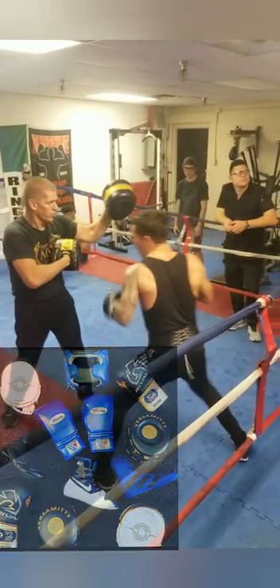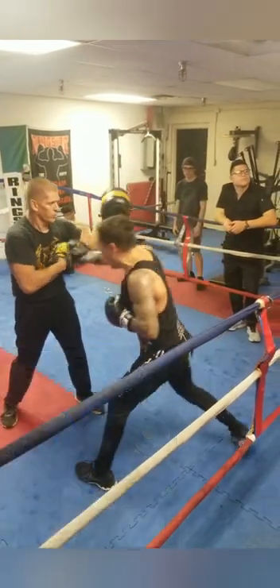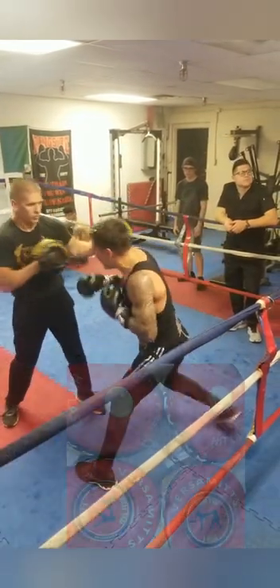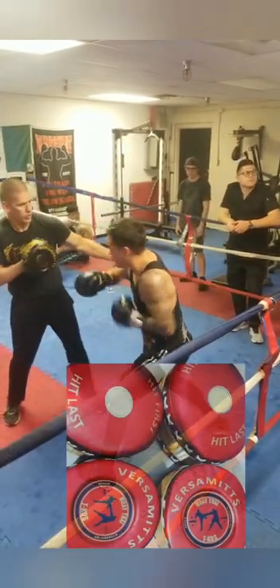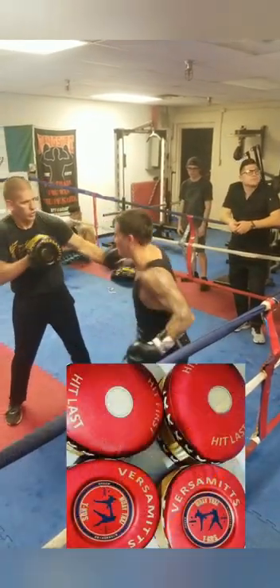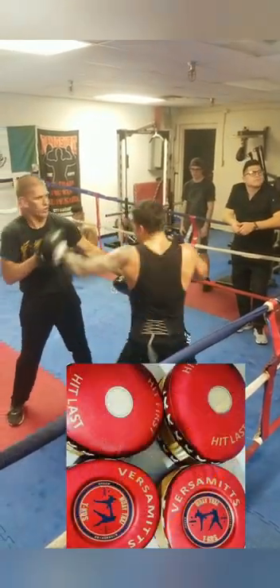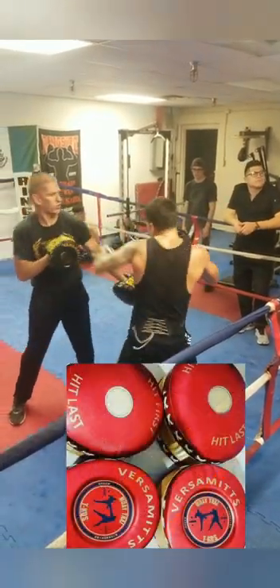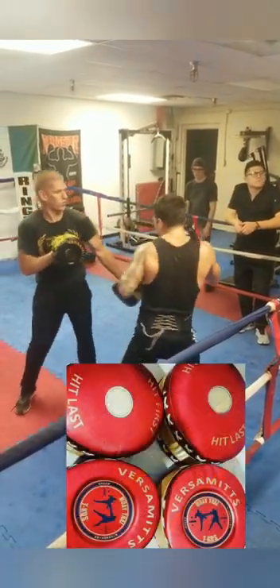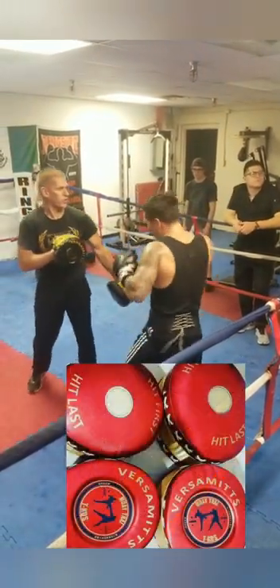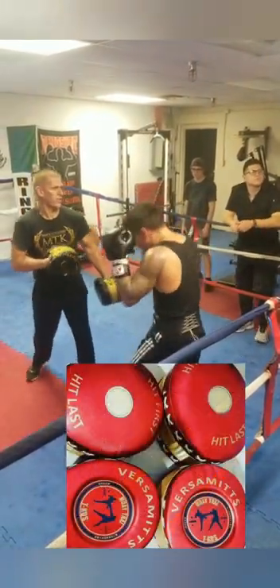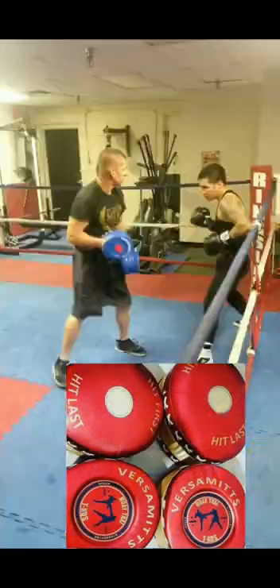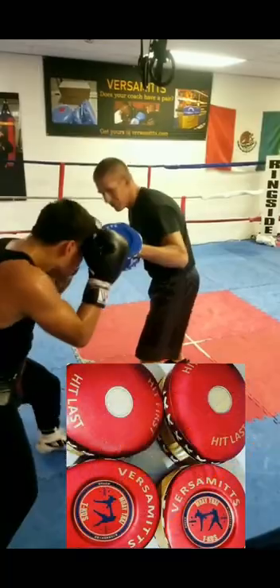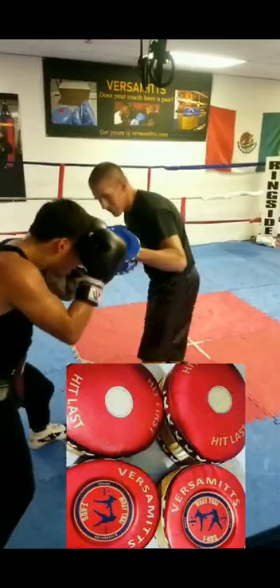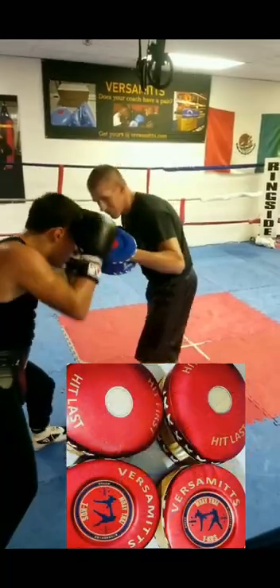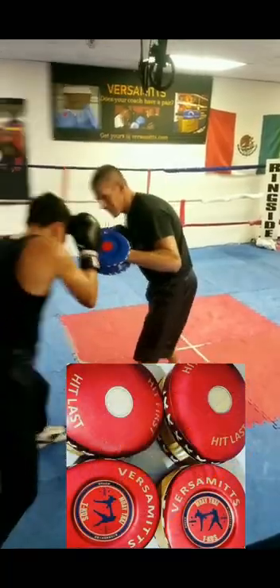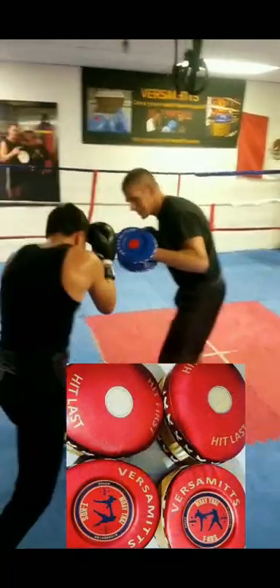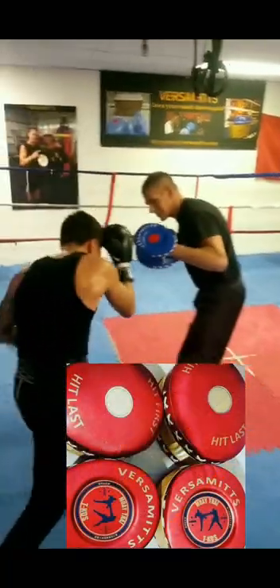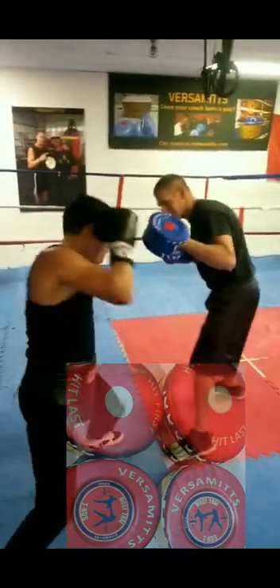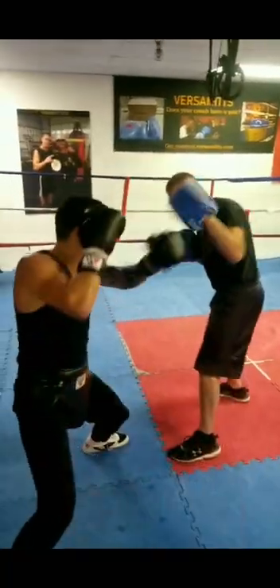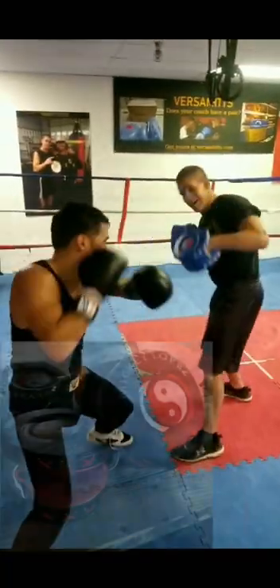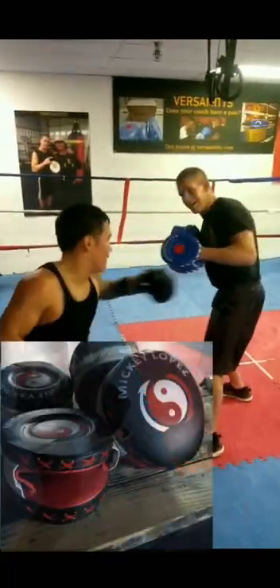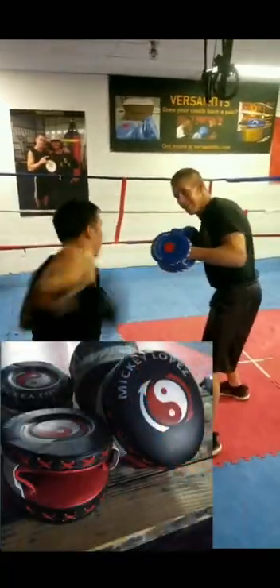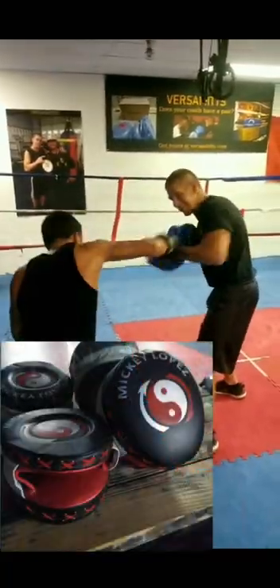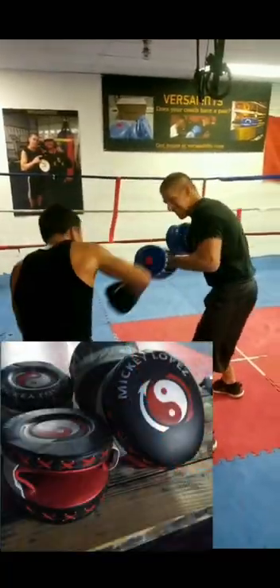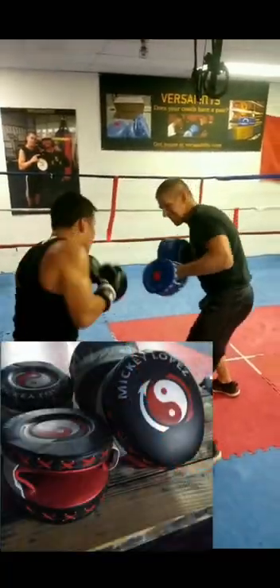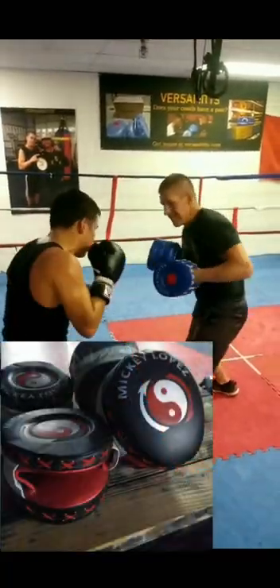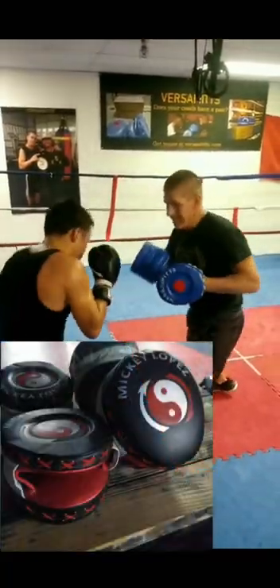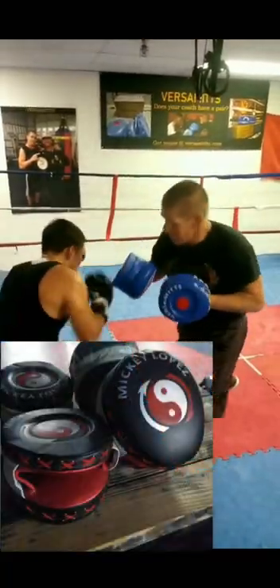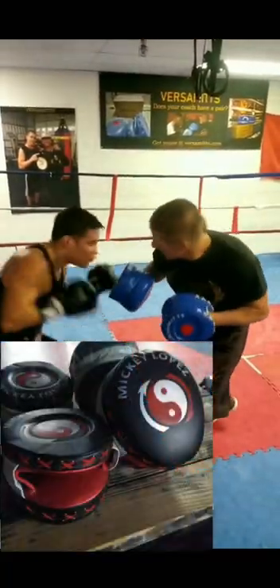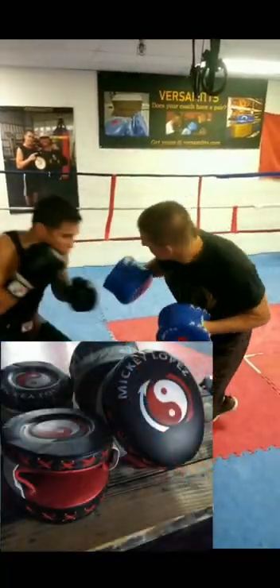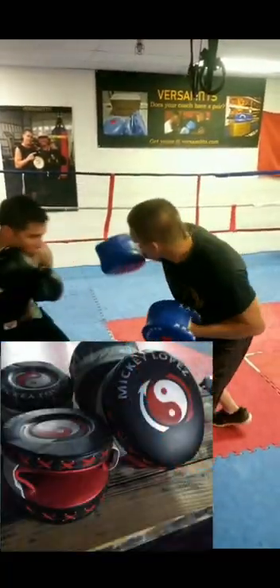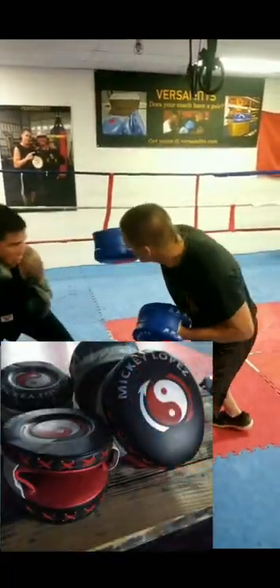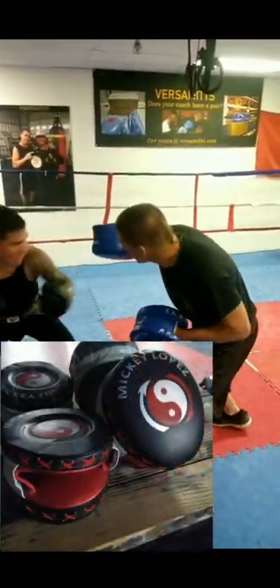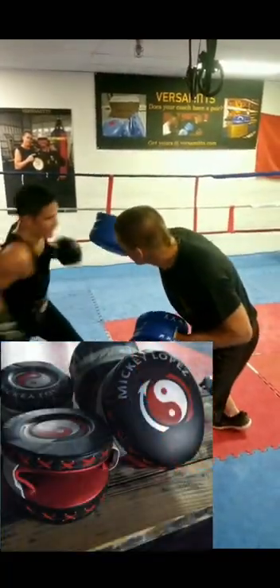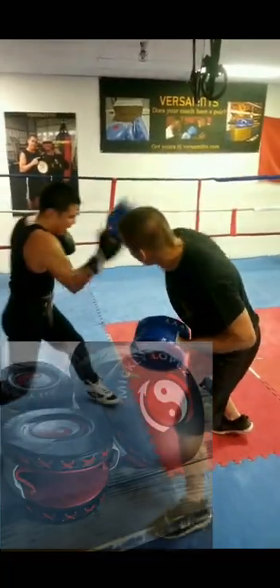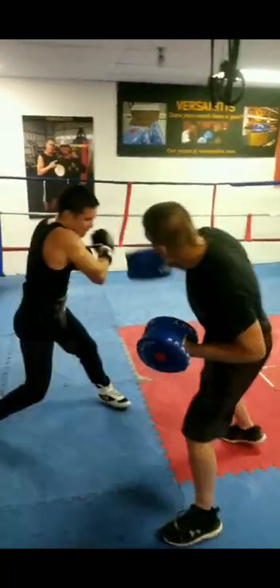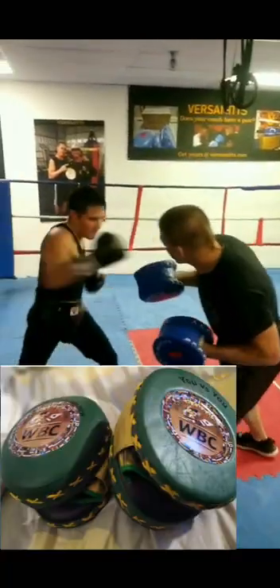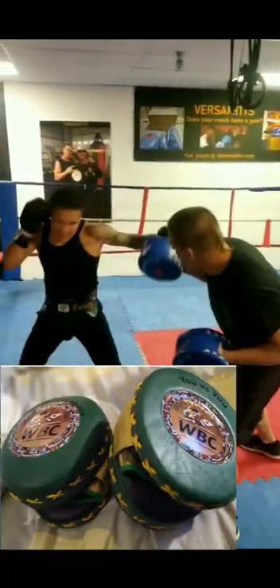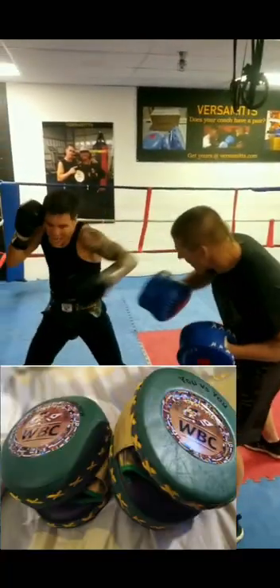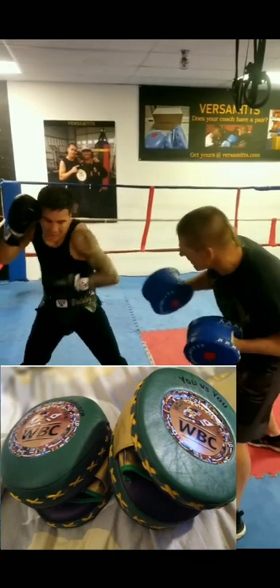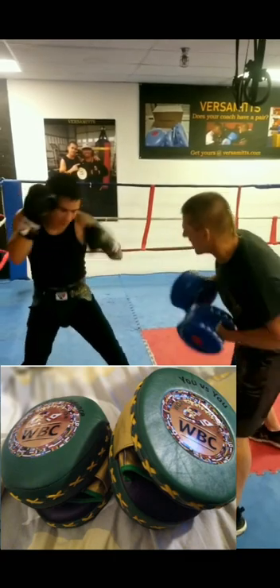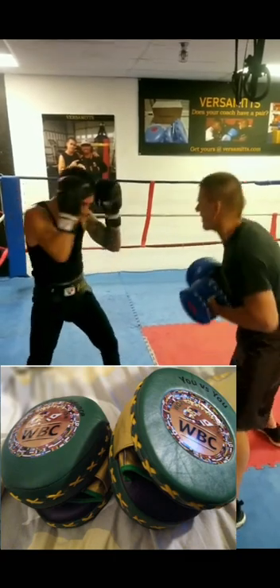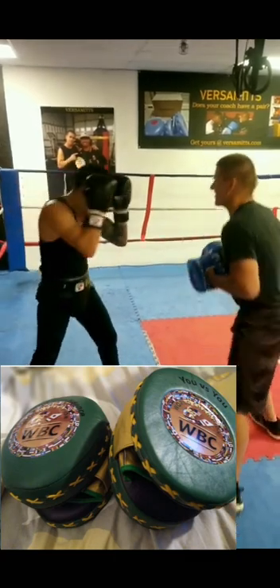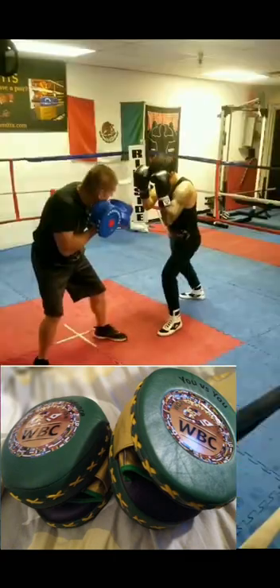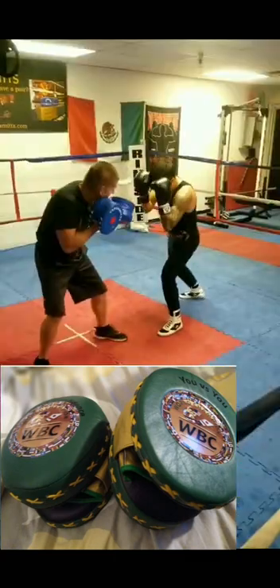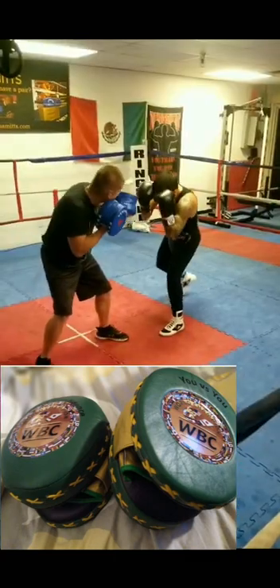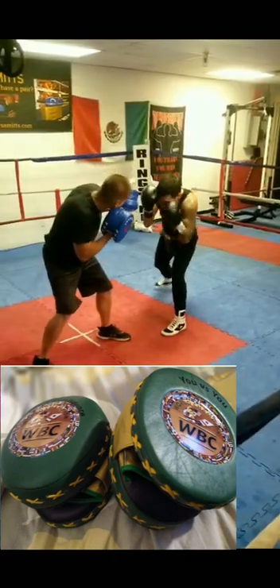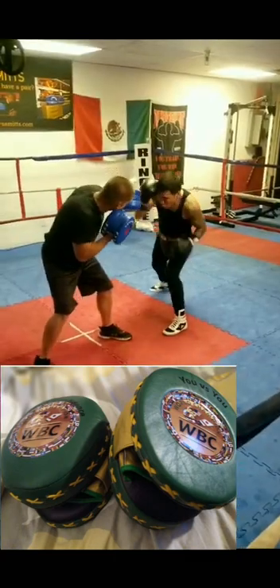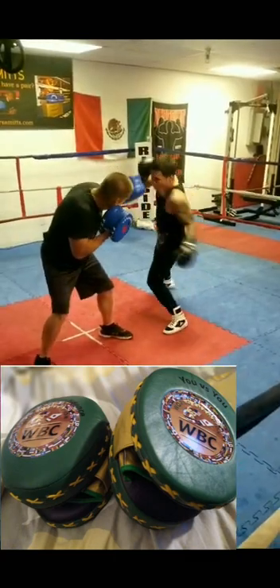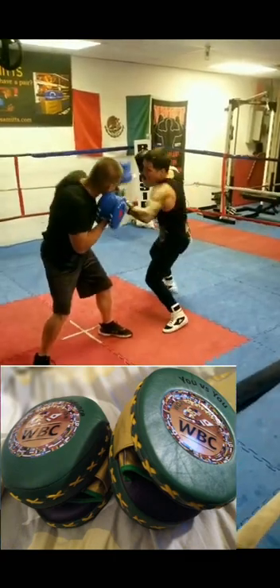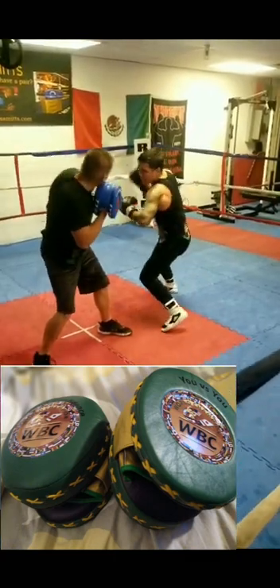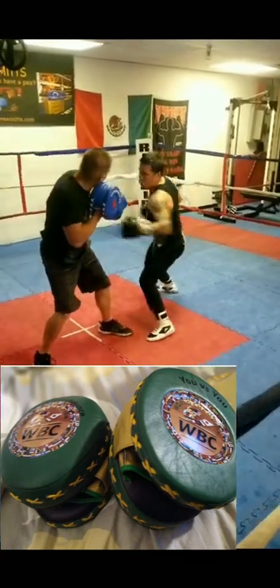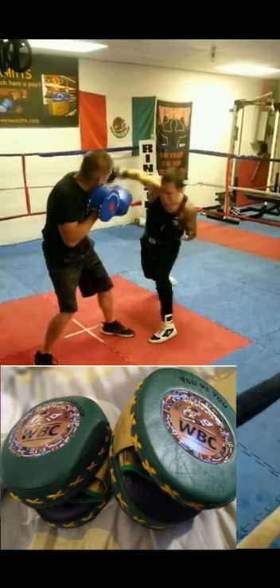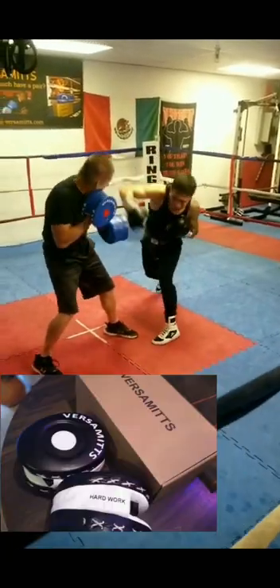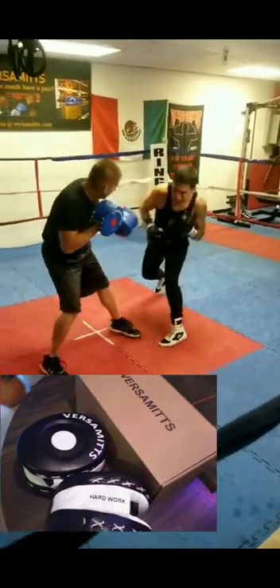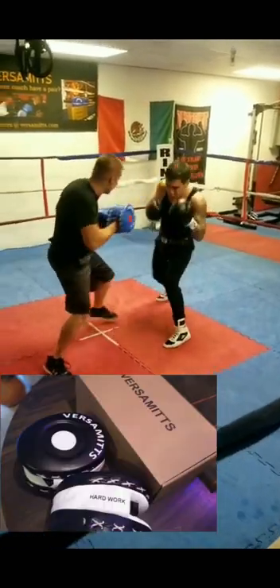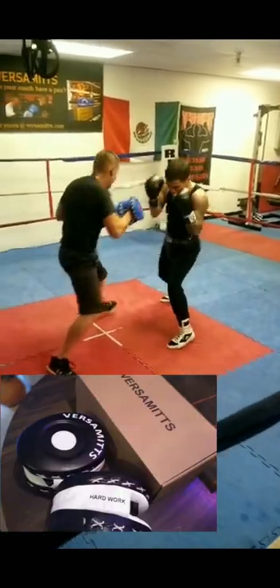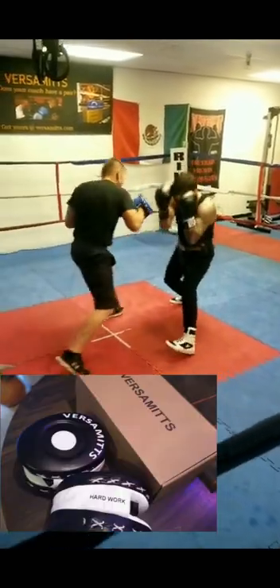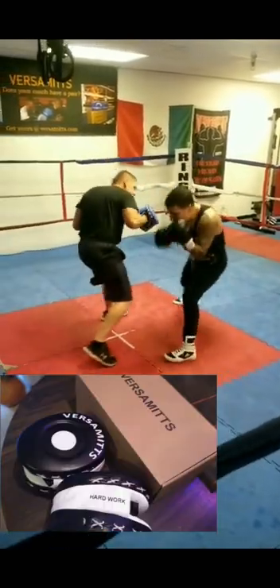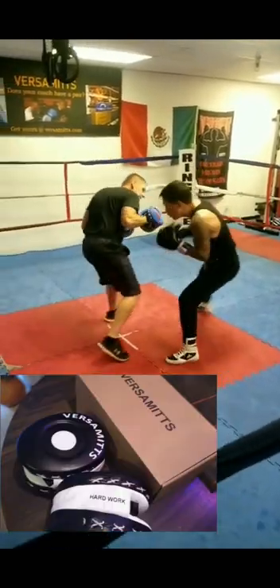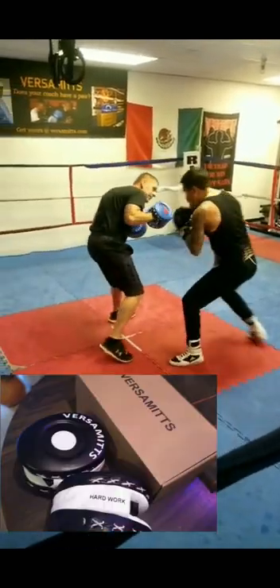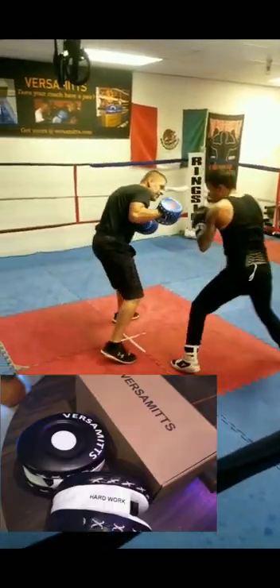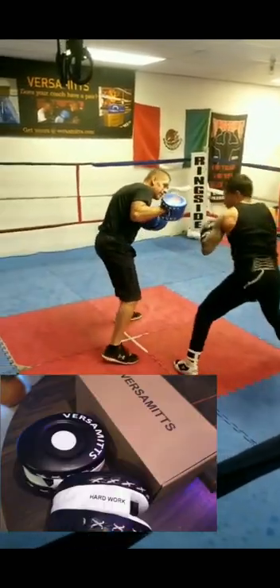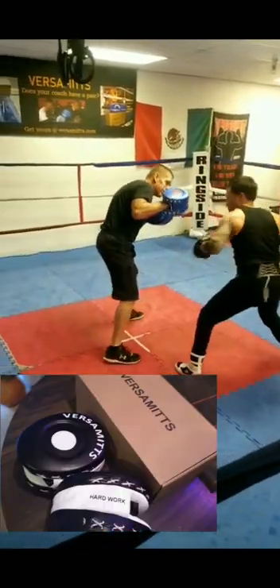These are definitely the number one innovation in boxing that no one is talking about. Top level coaches have been using them for years. Be sure to look them up.